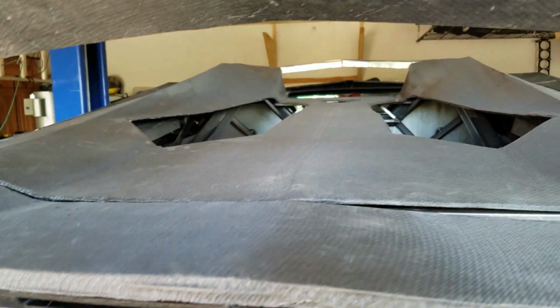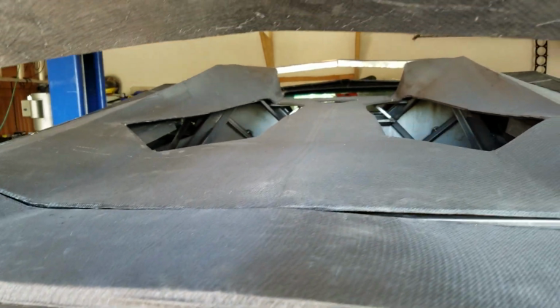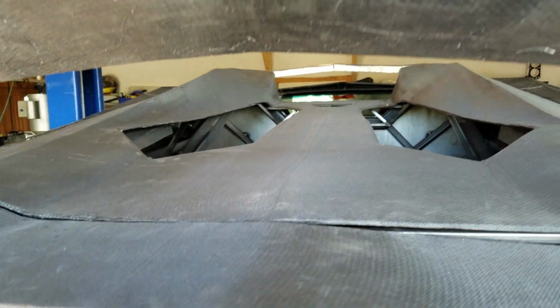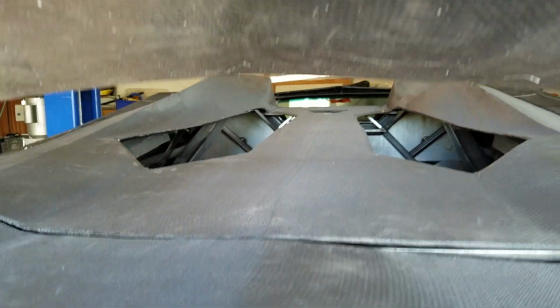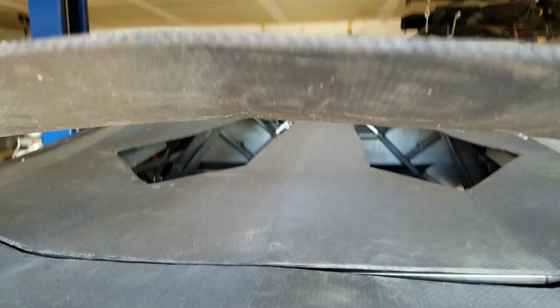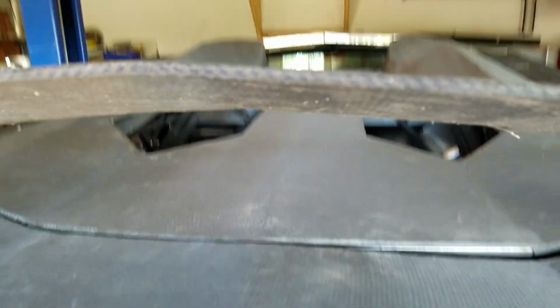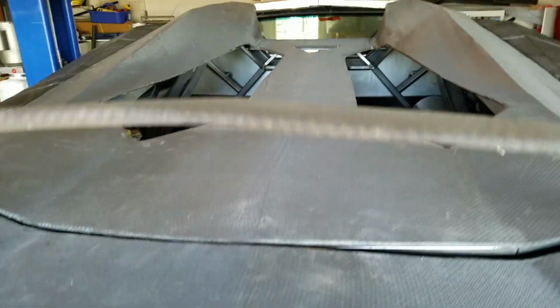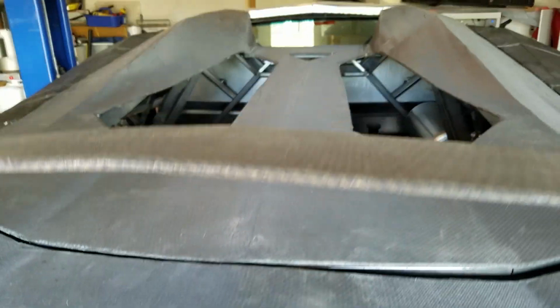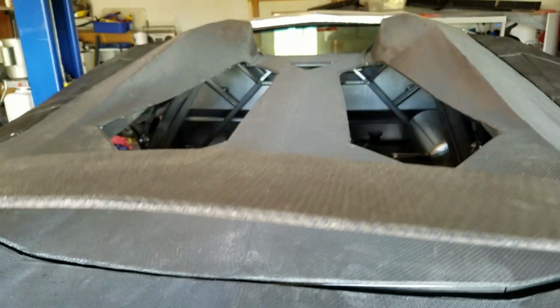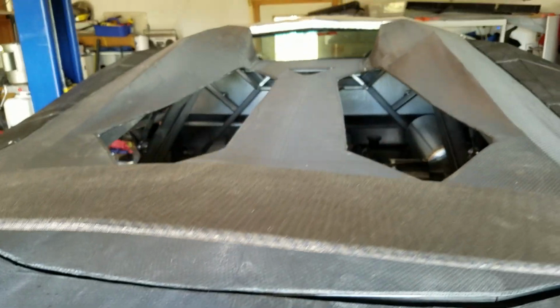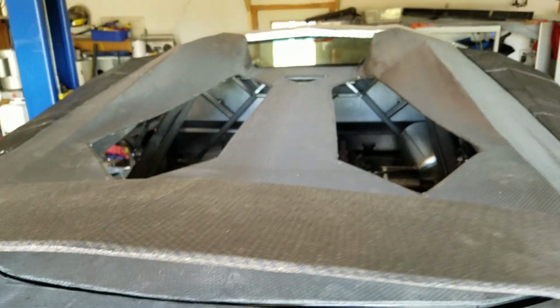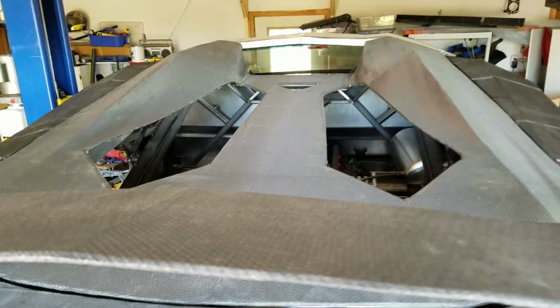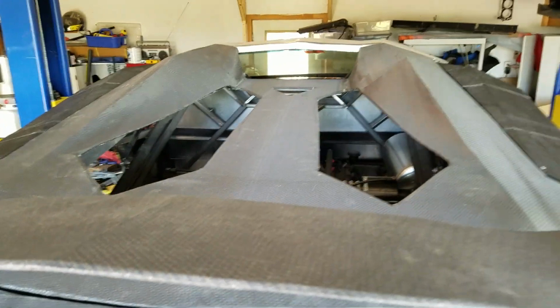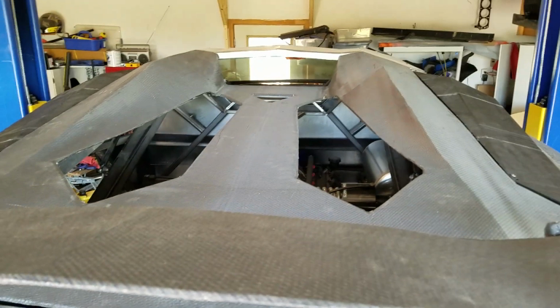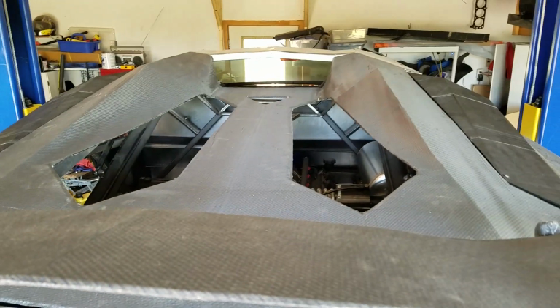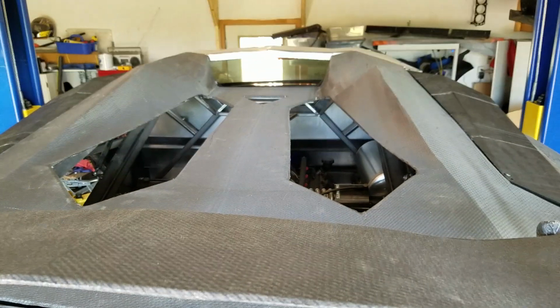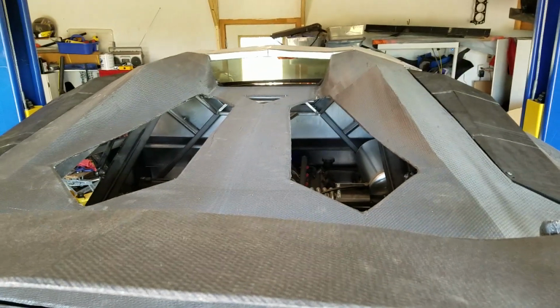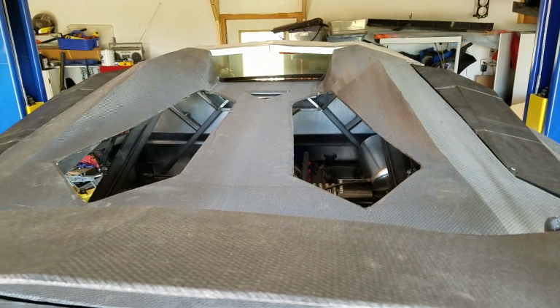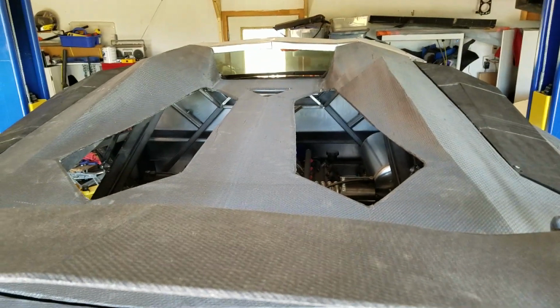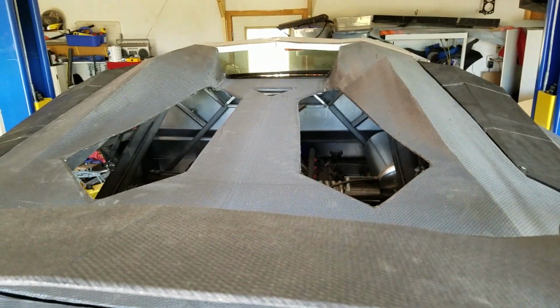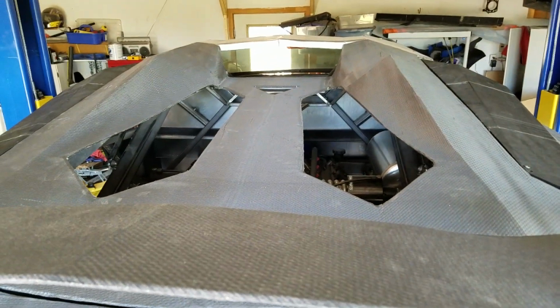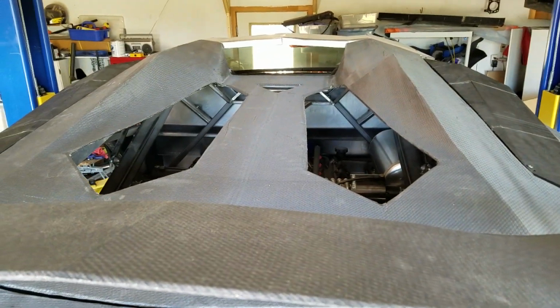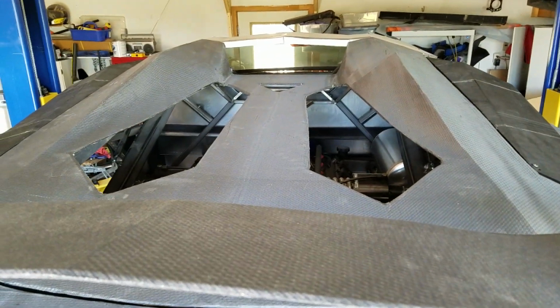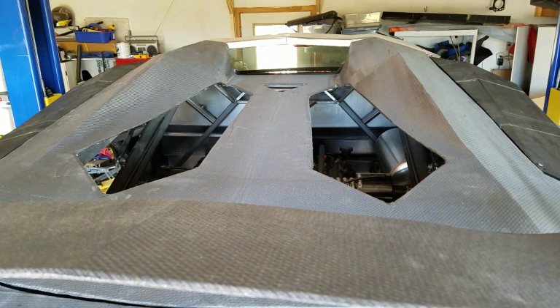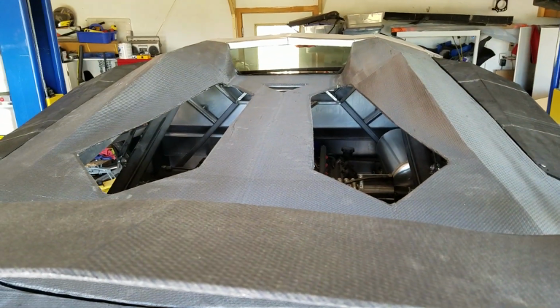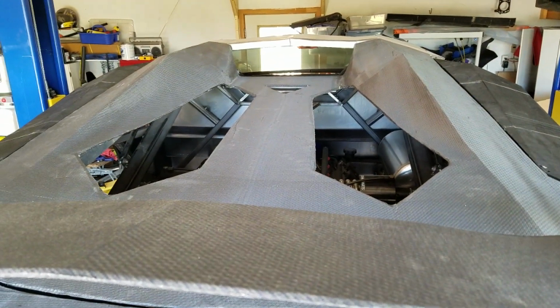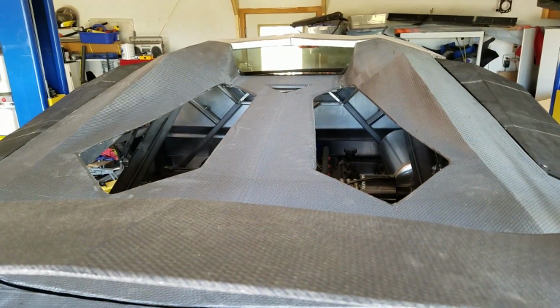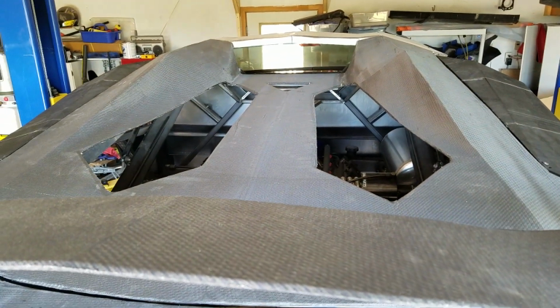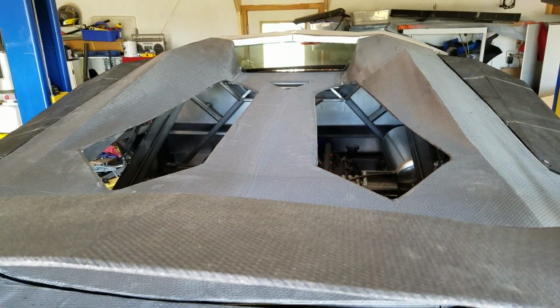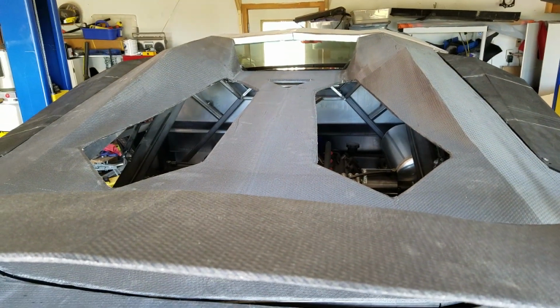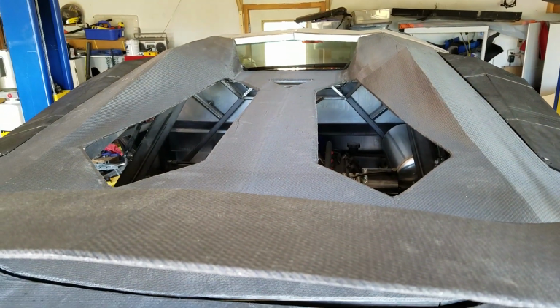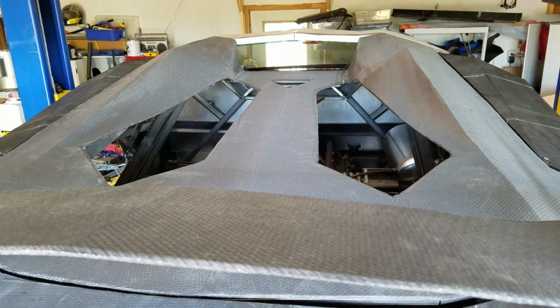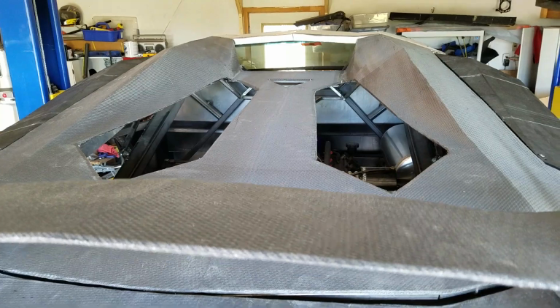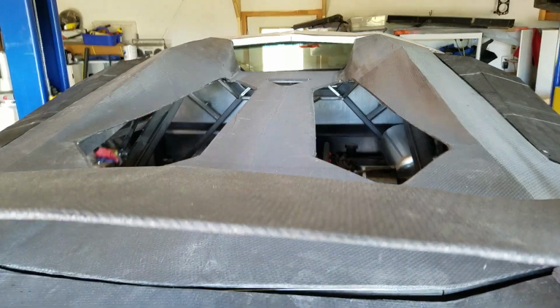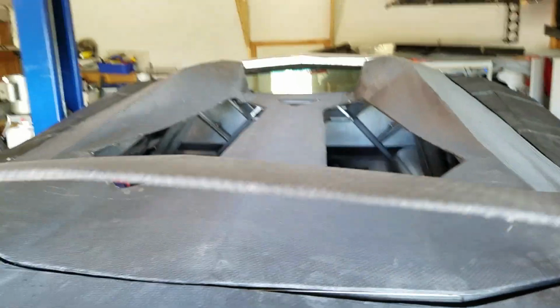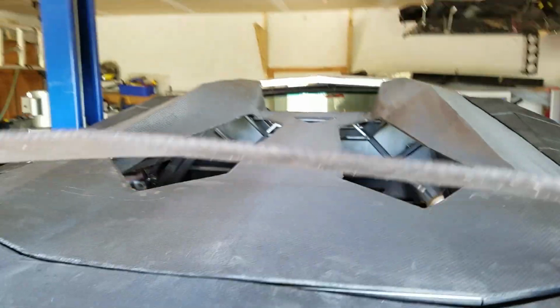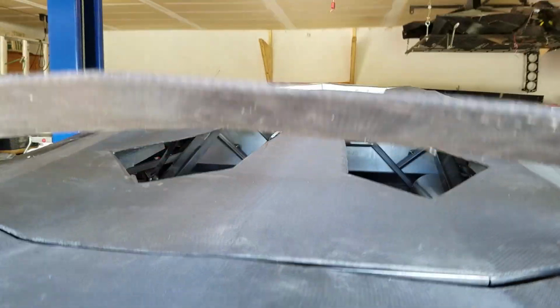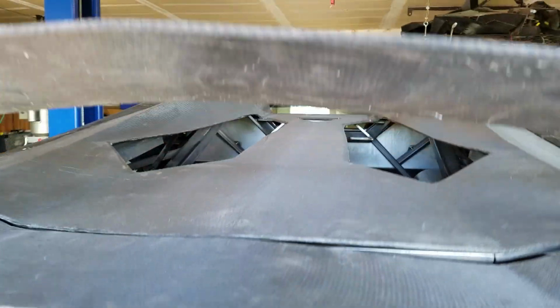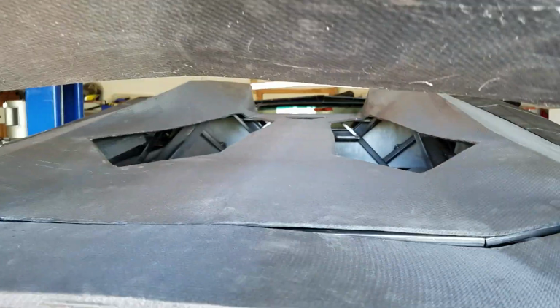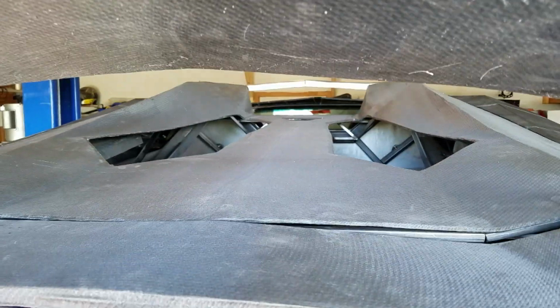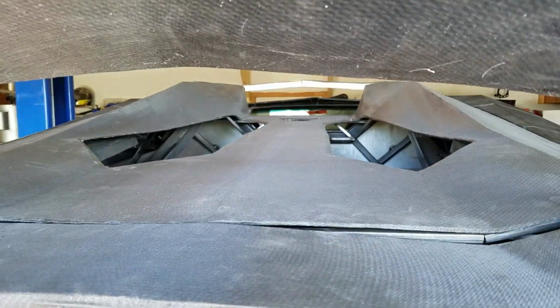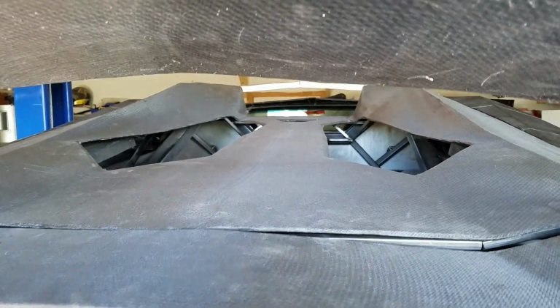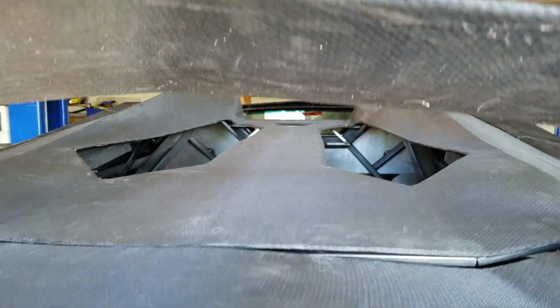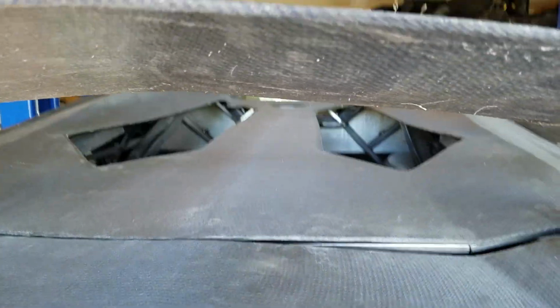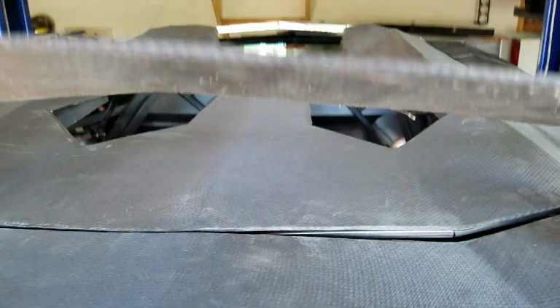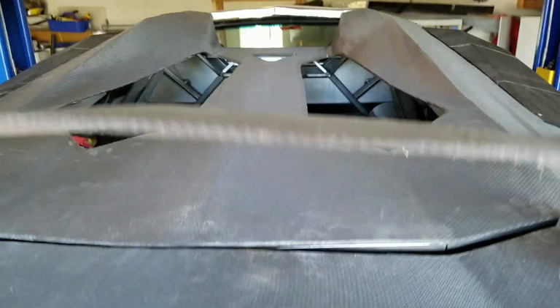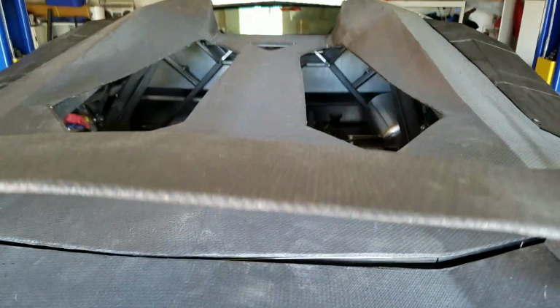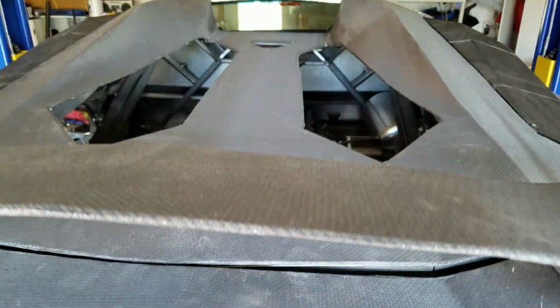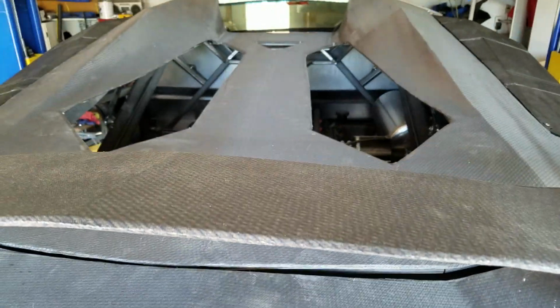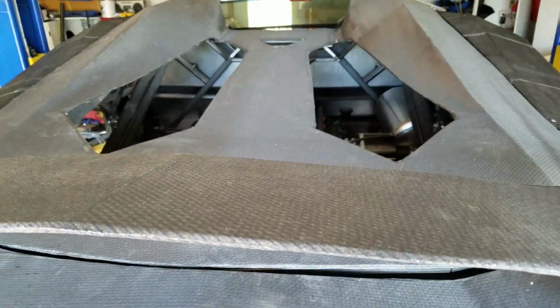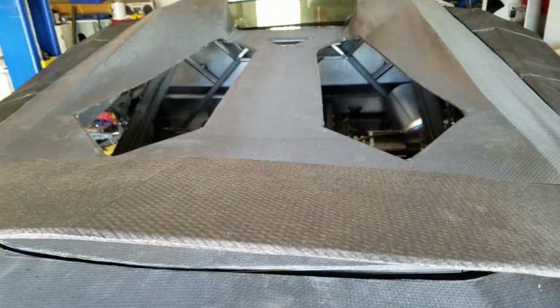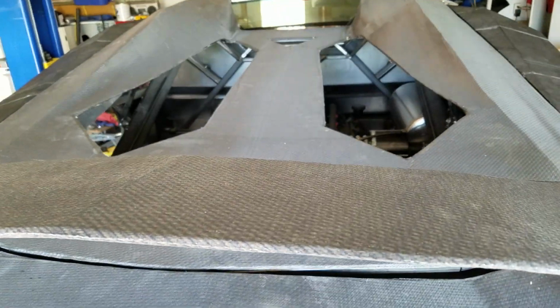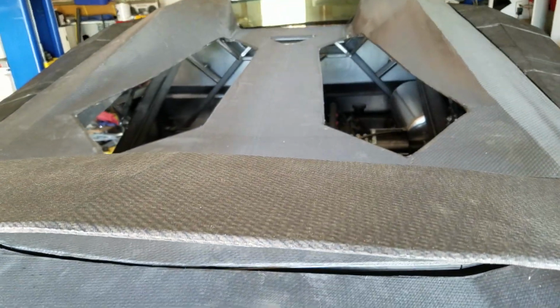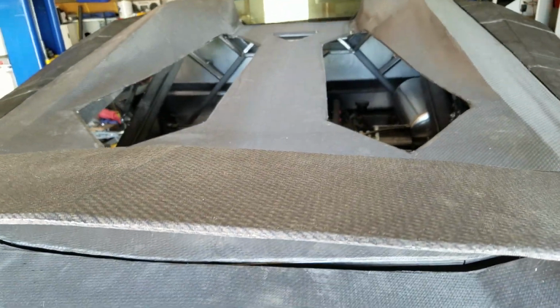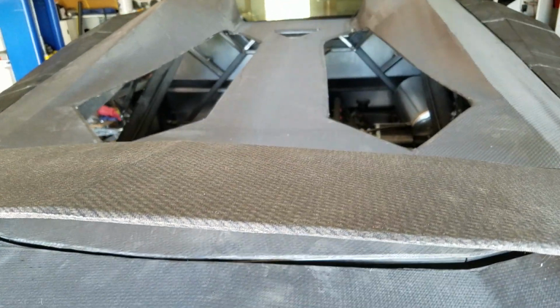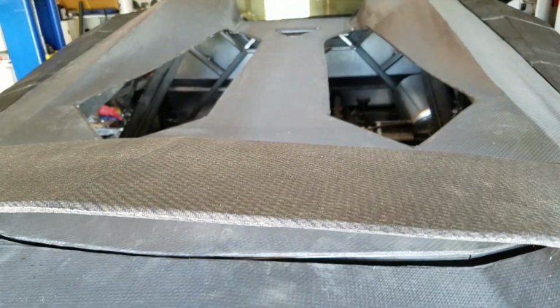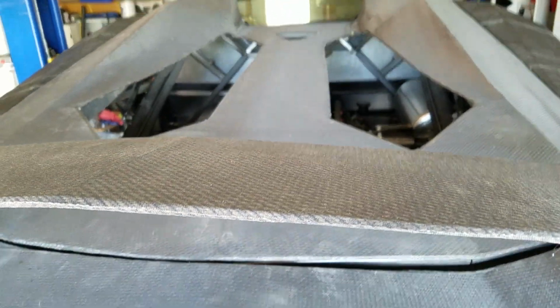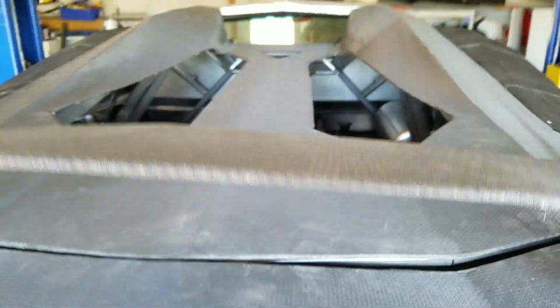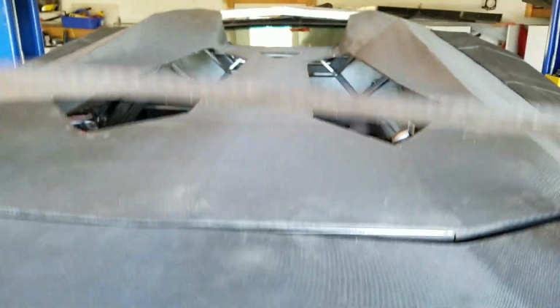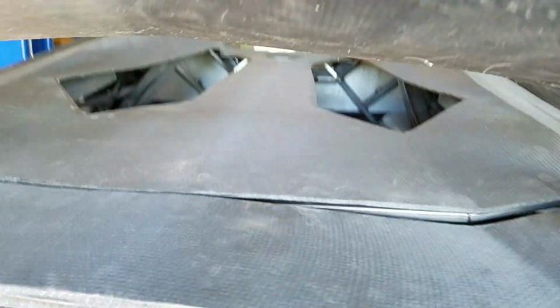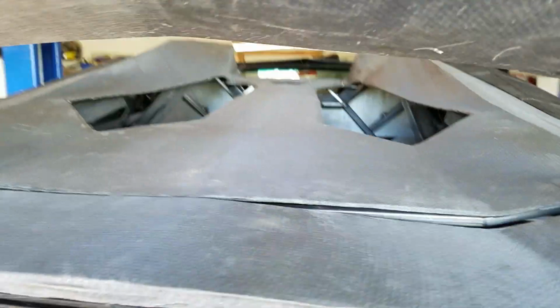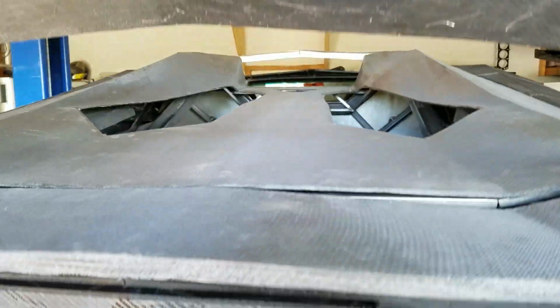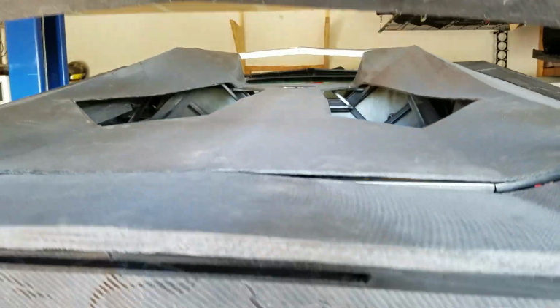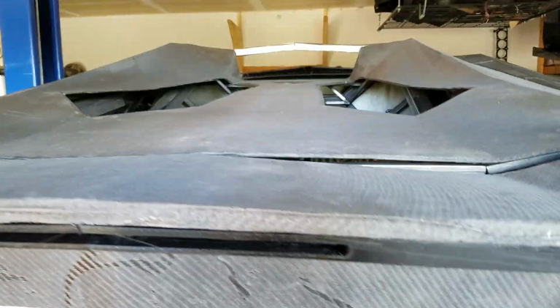This was the largest piece we did, which is the engine cover. It turned out pretty good — didn't warp too bad.